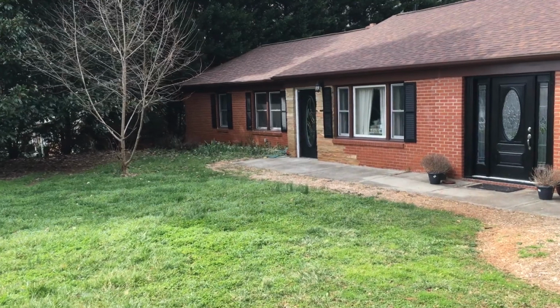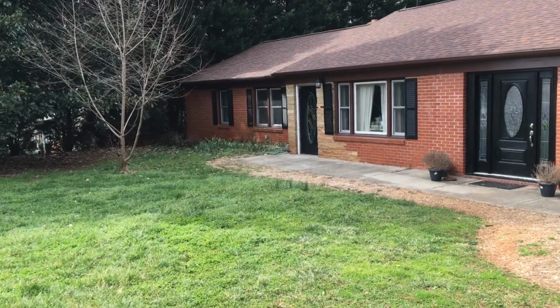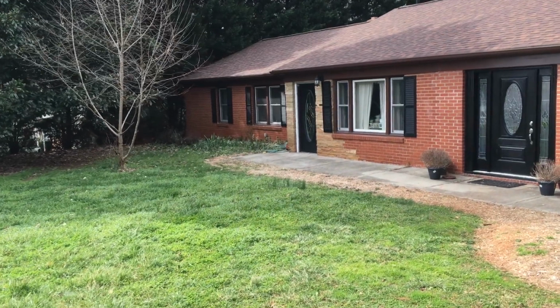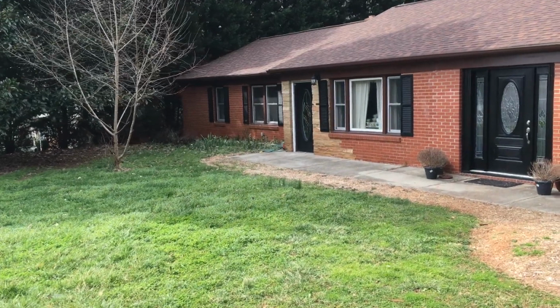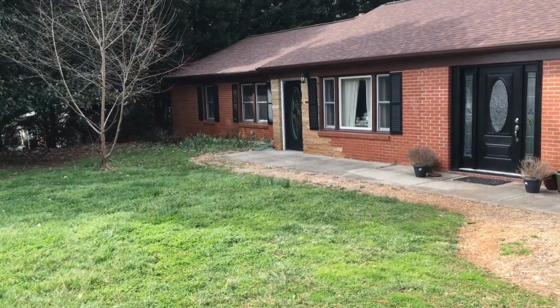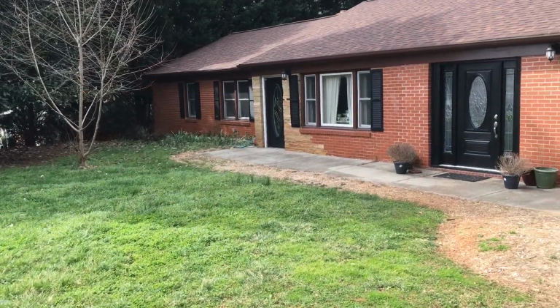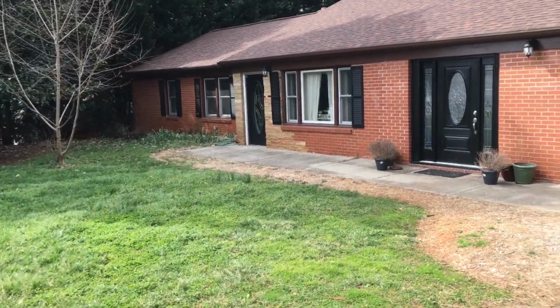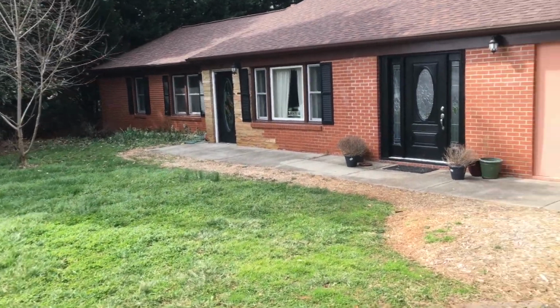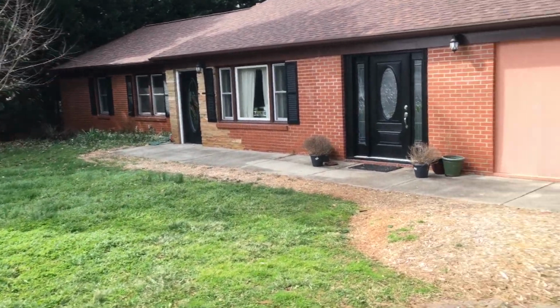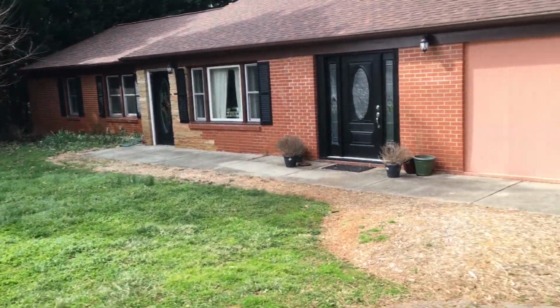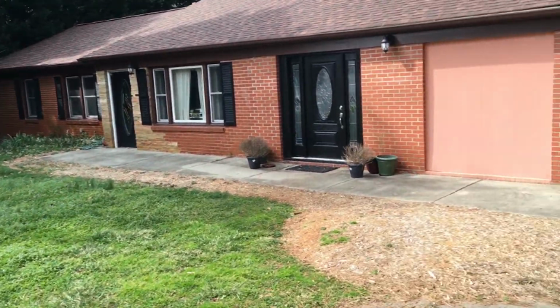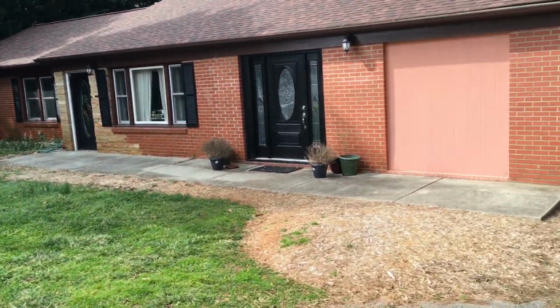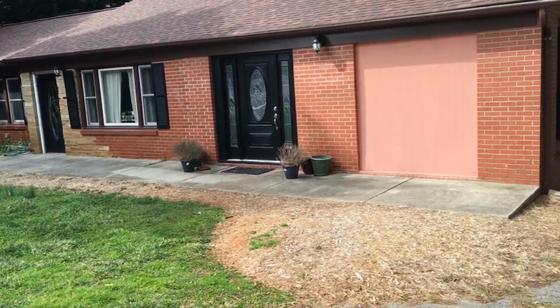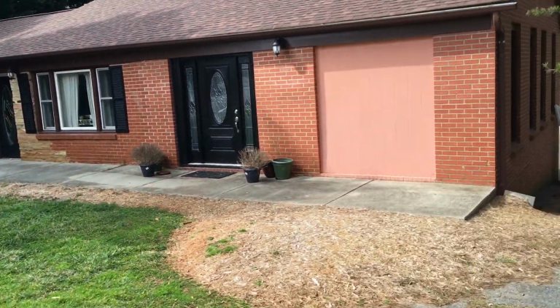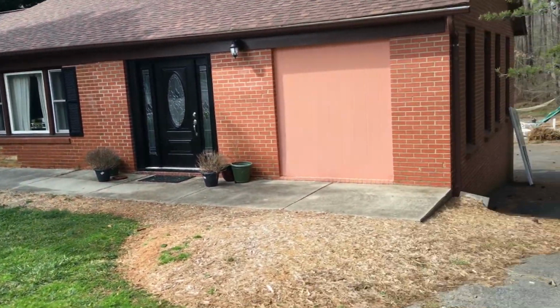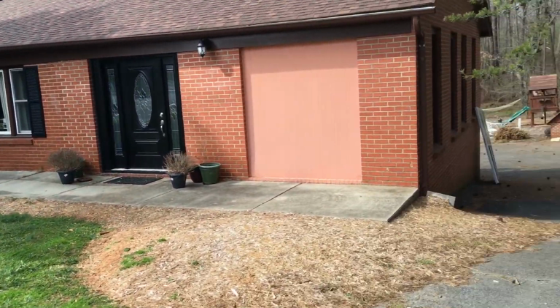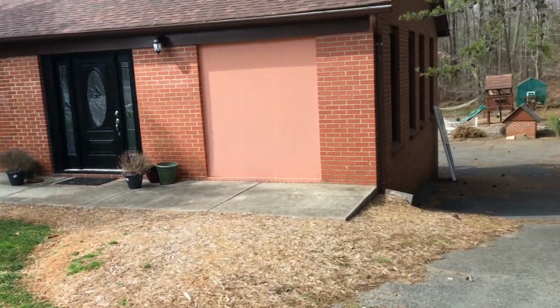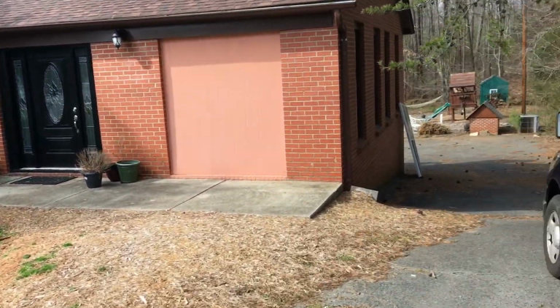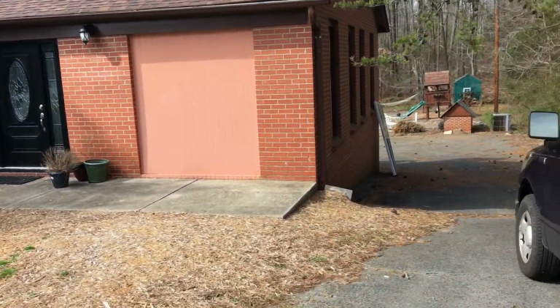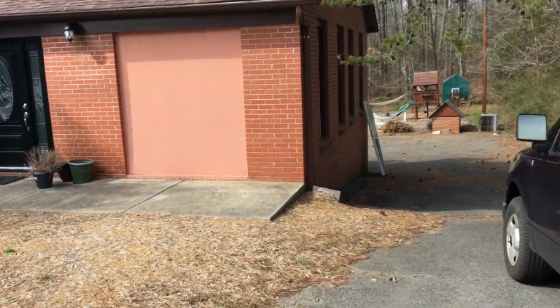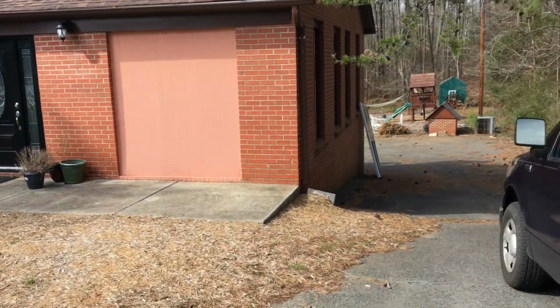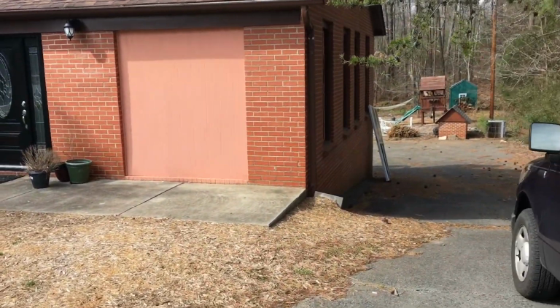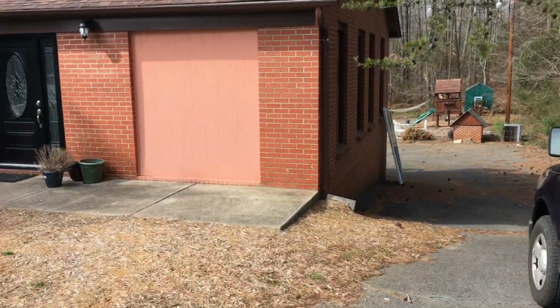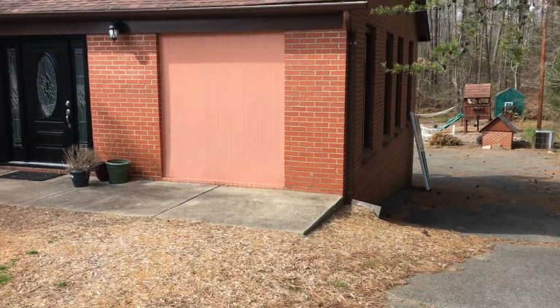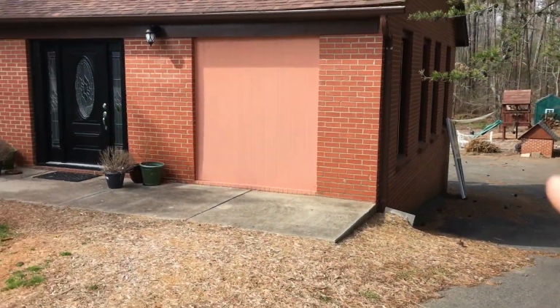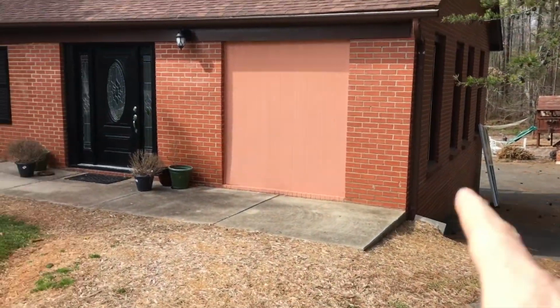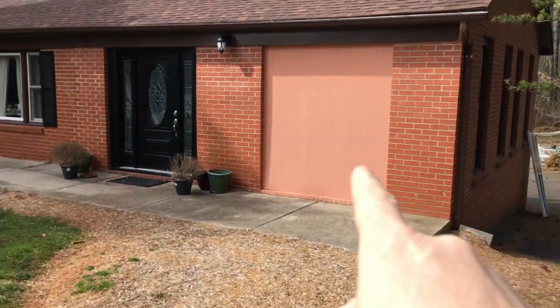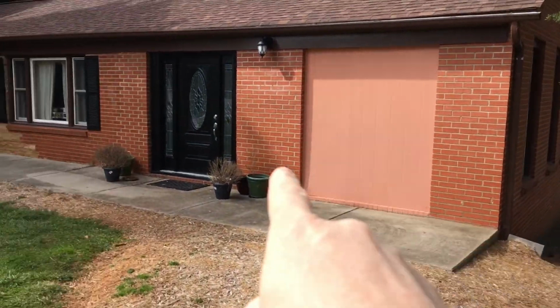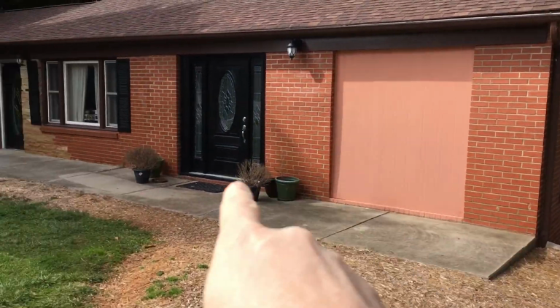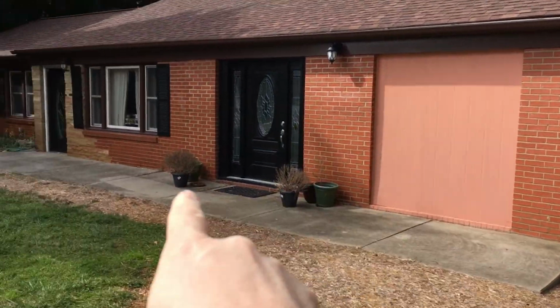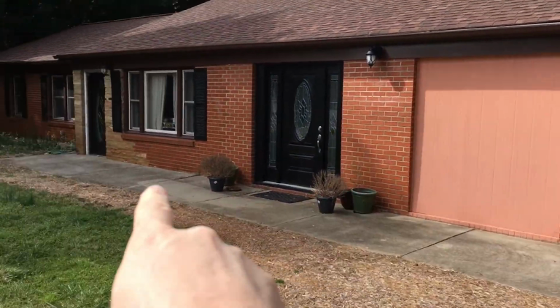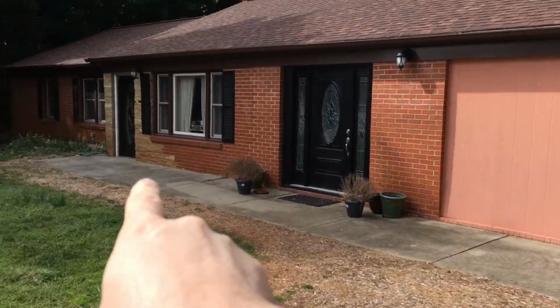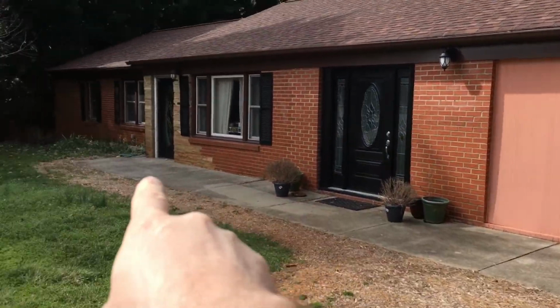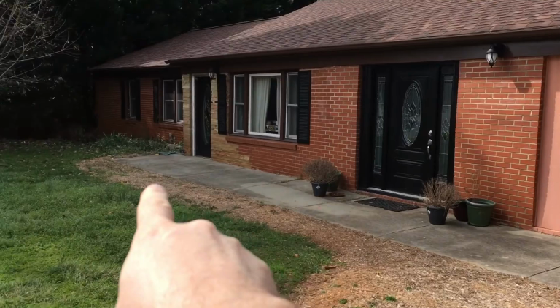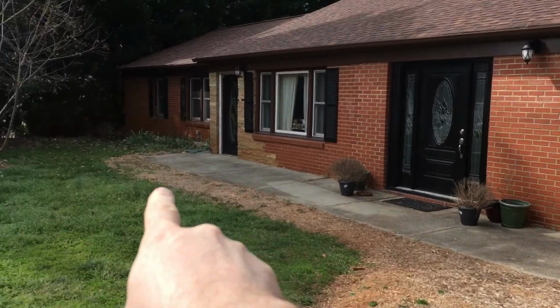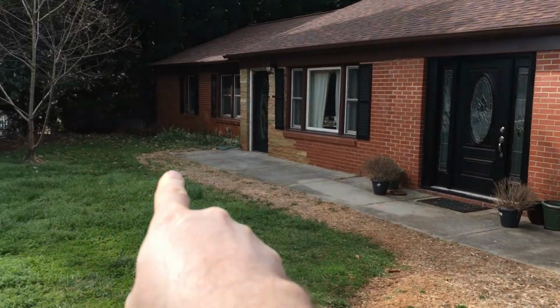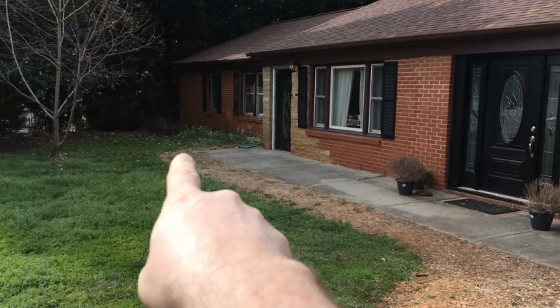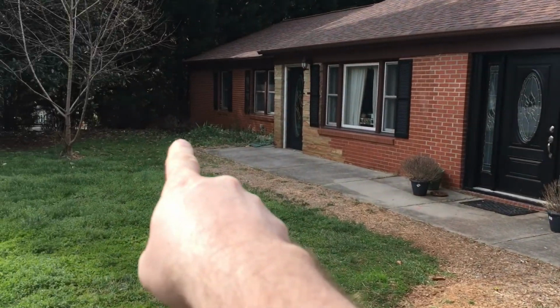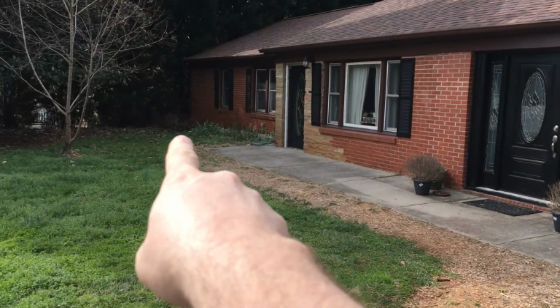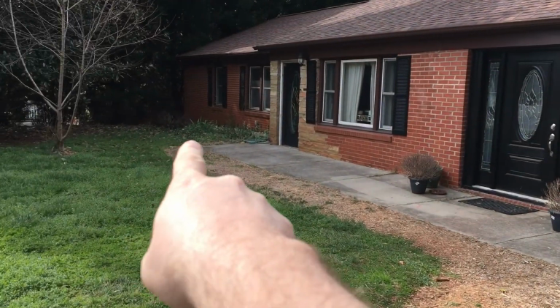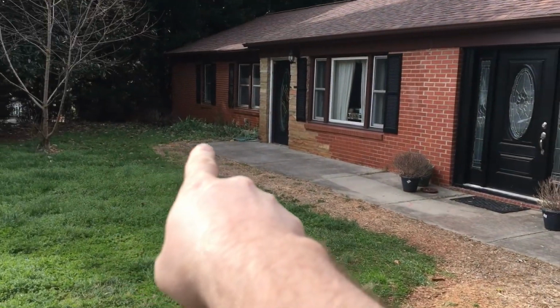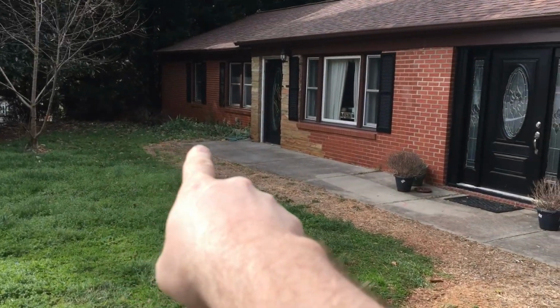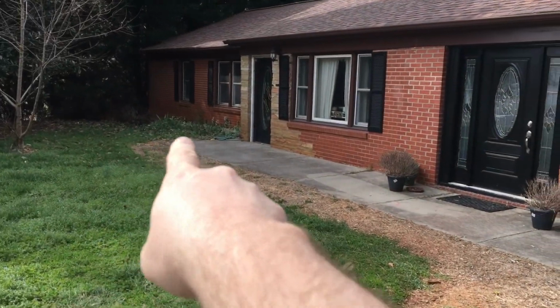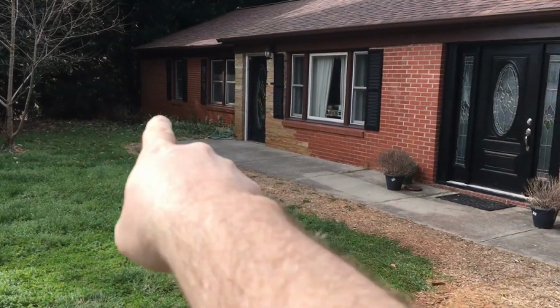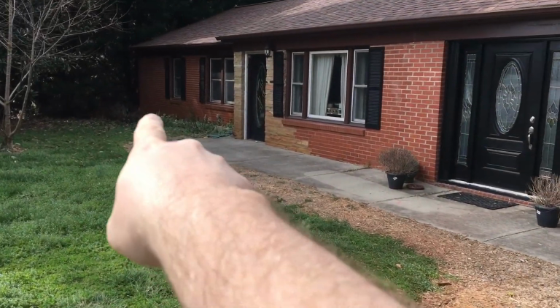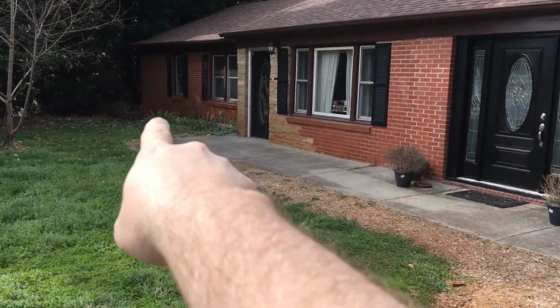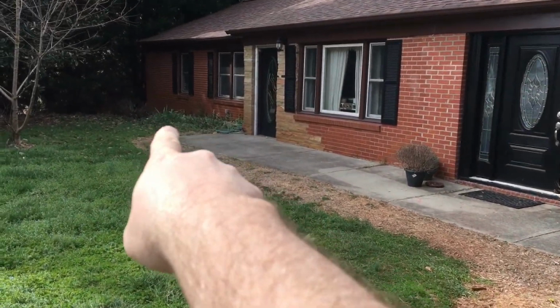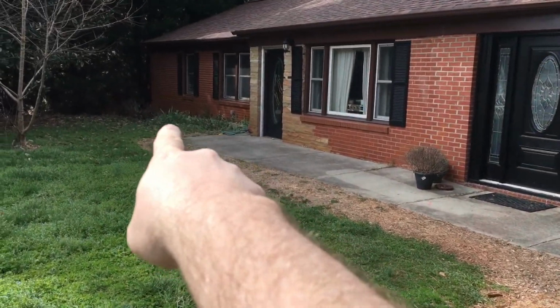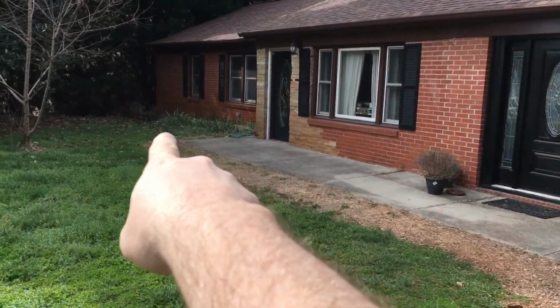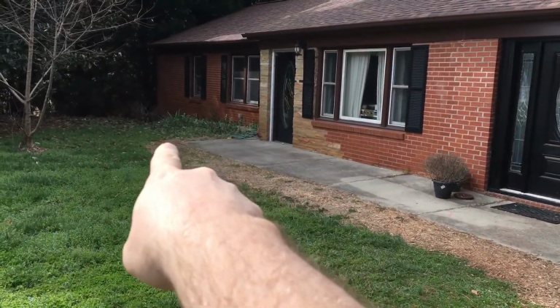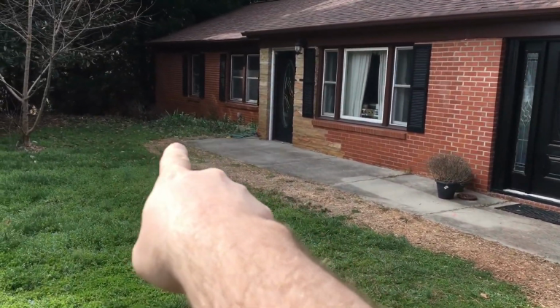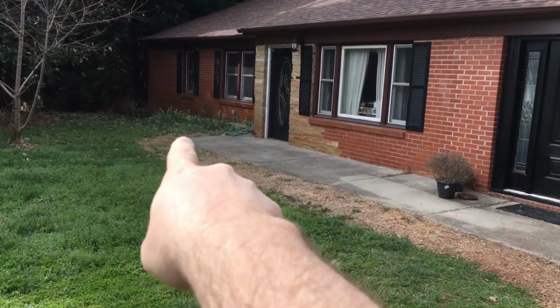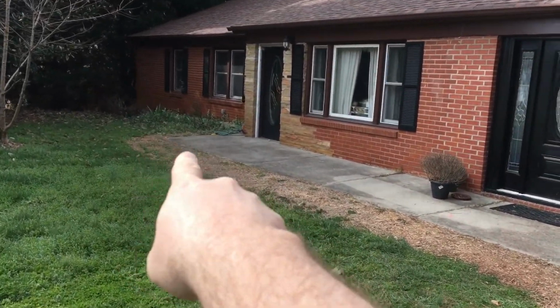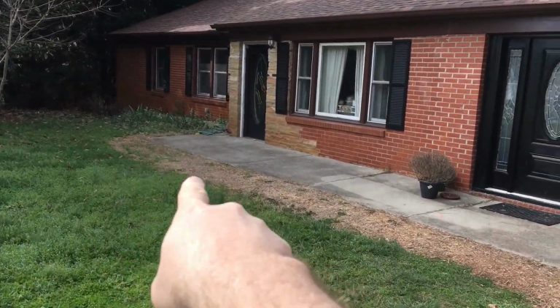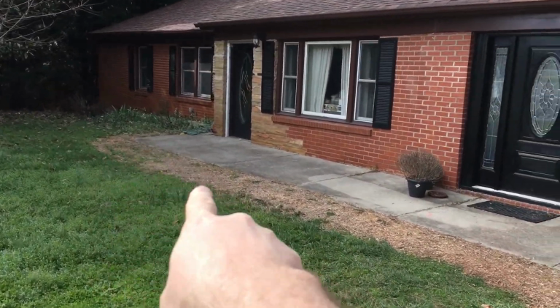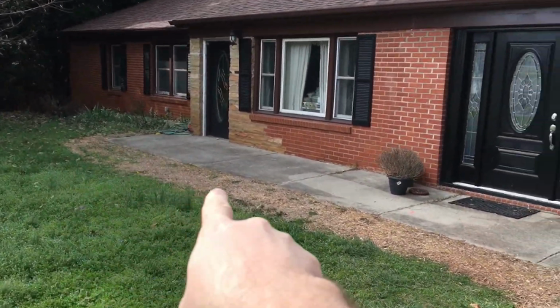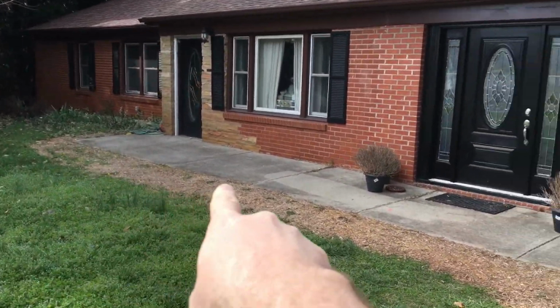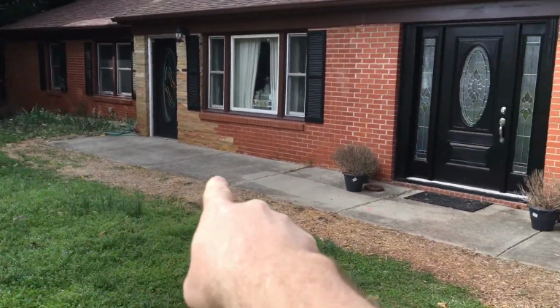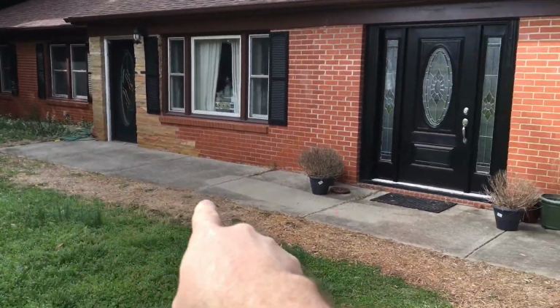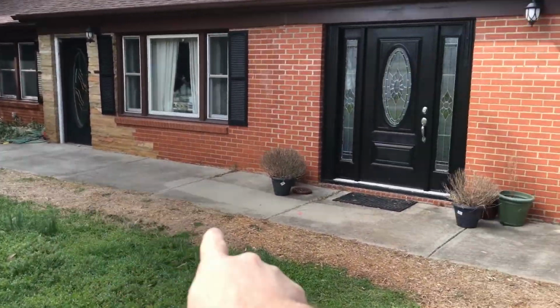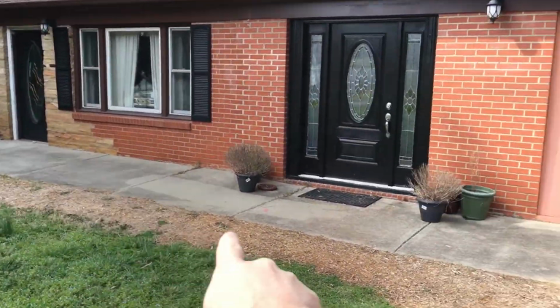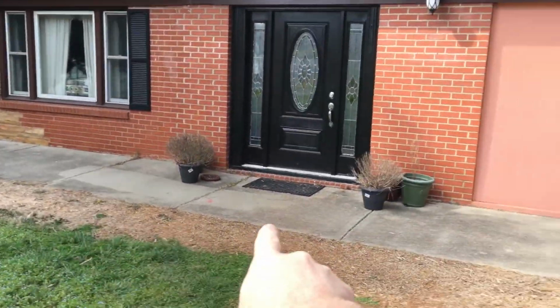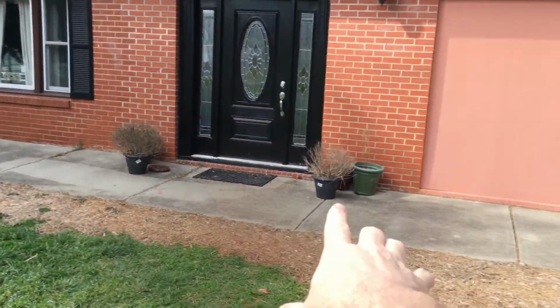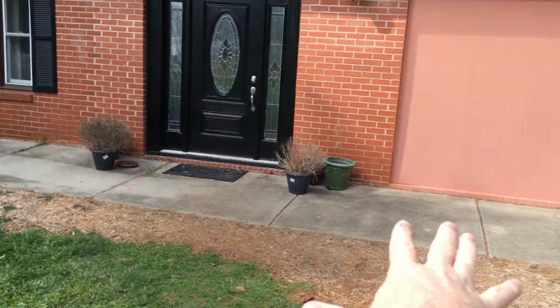This is our house in Belmont, North Carolina. The front wall of the house has a minor waterproofing problem.